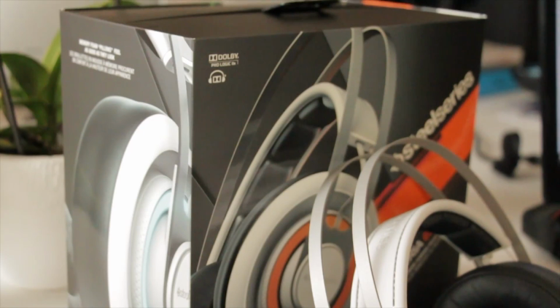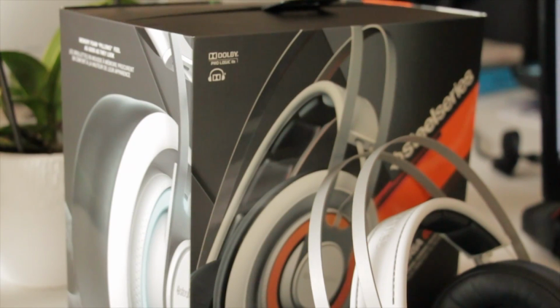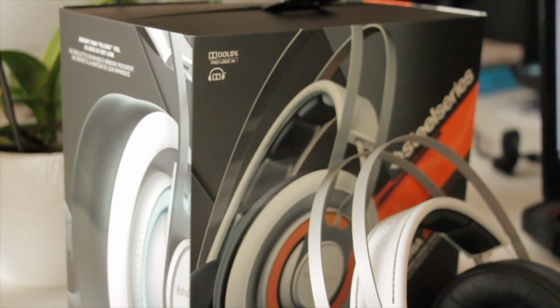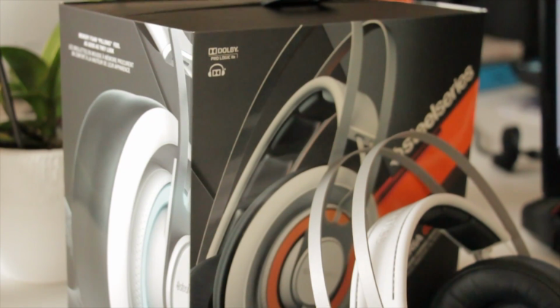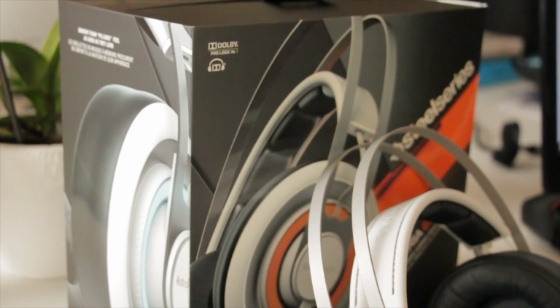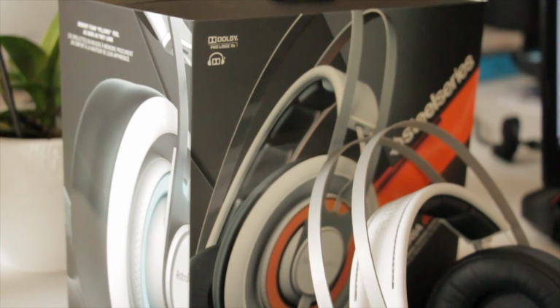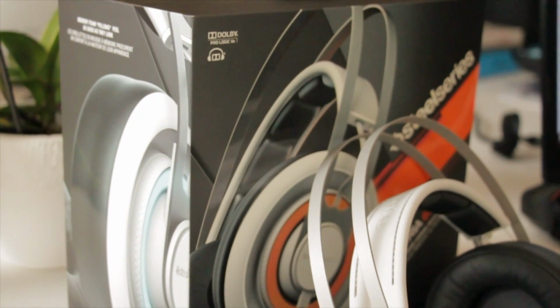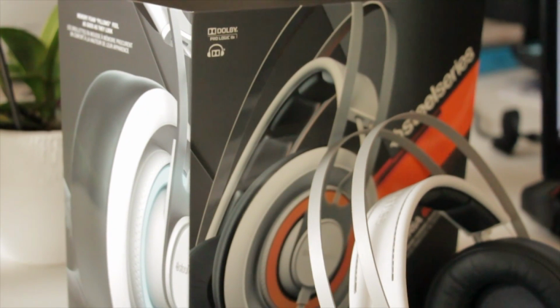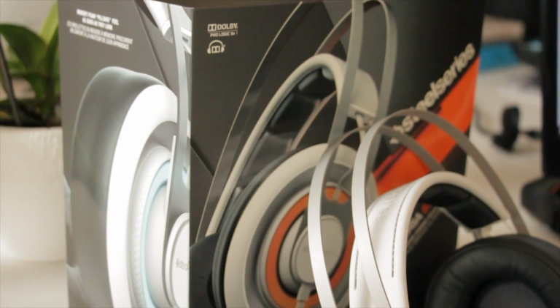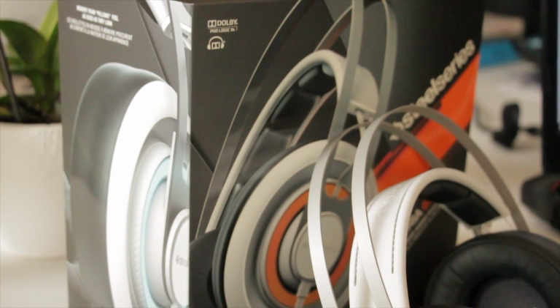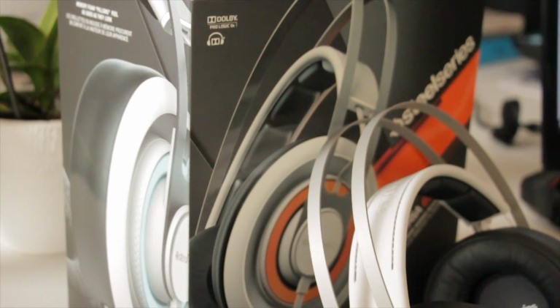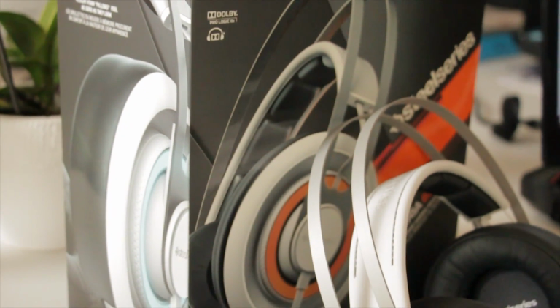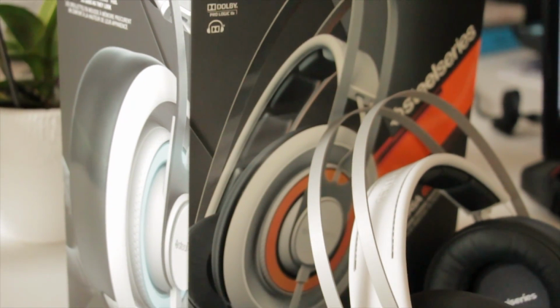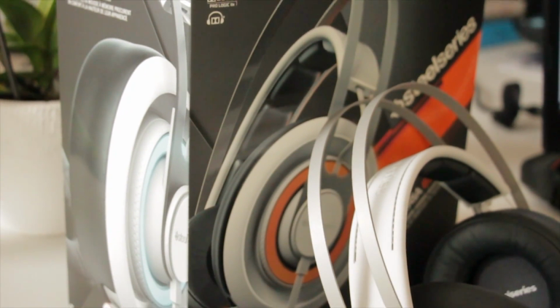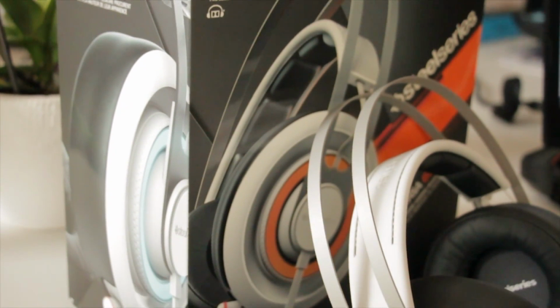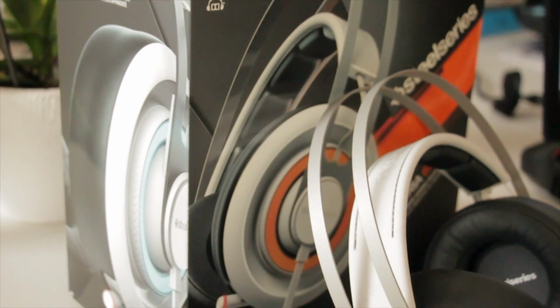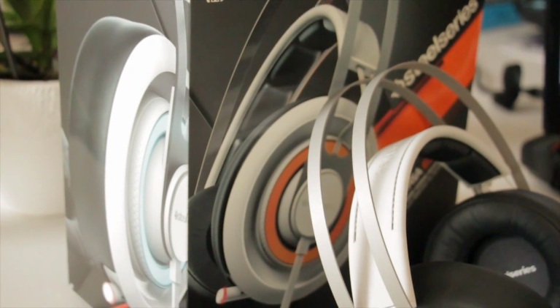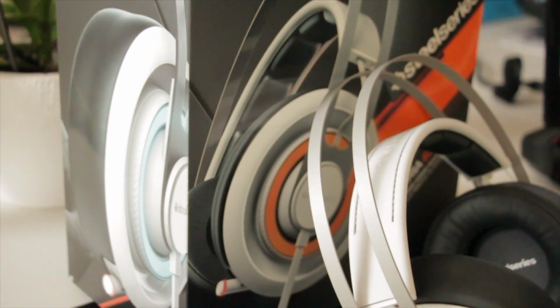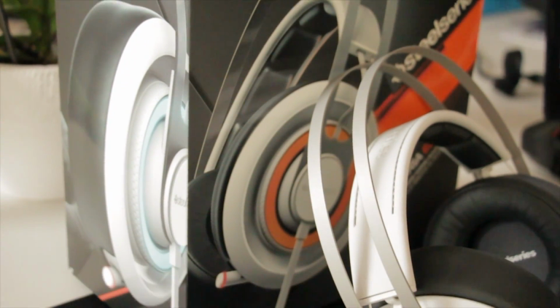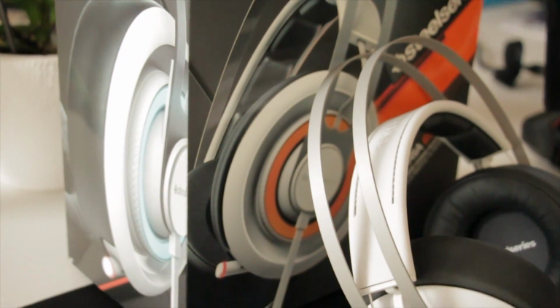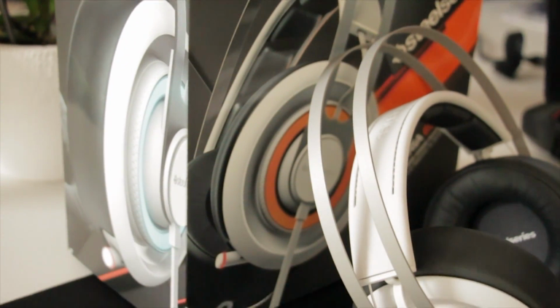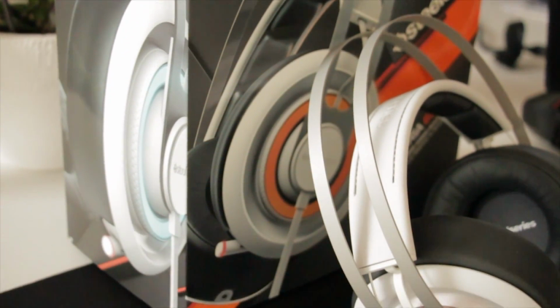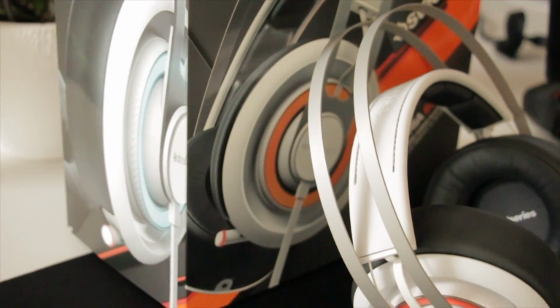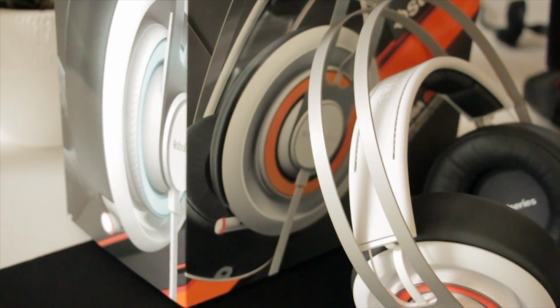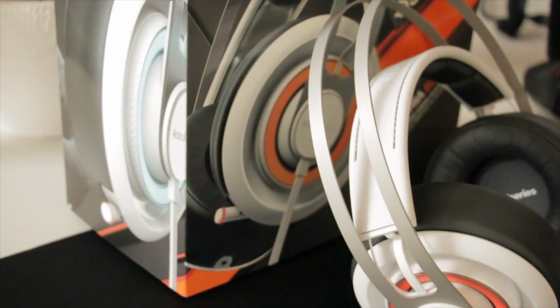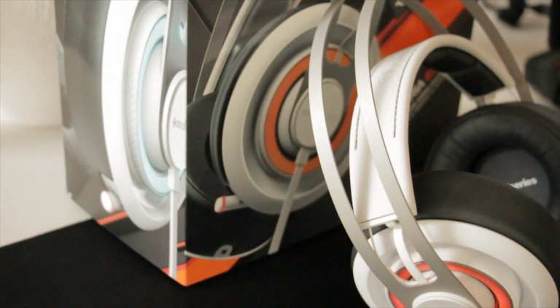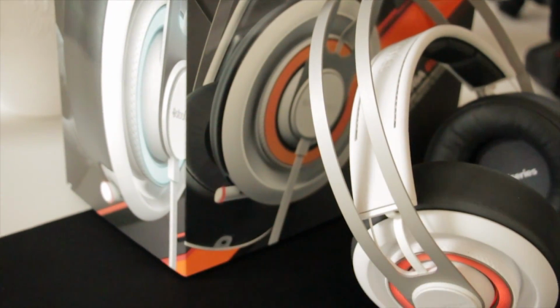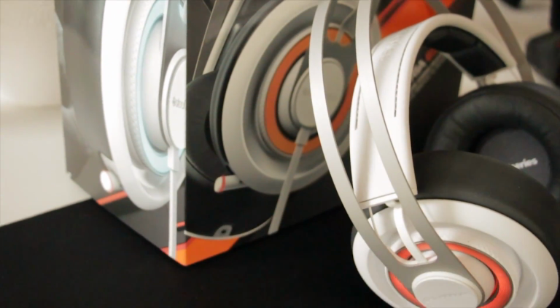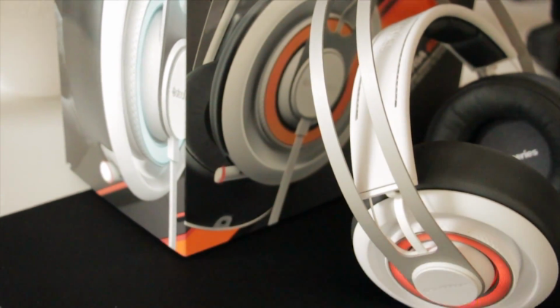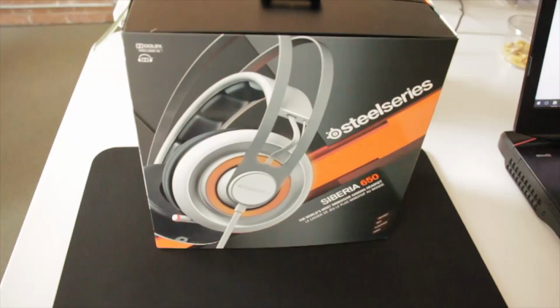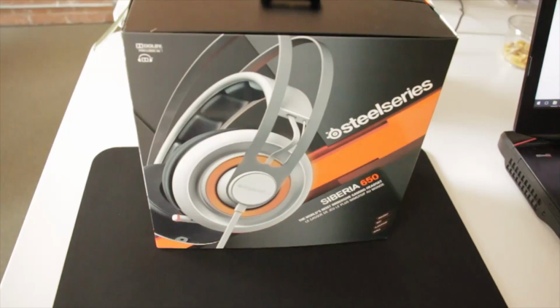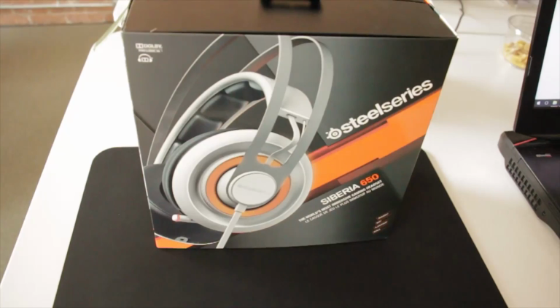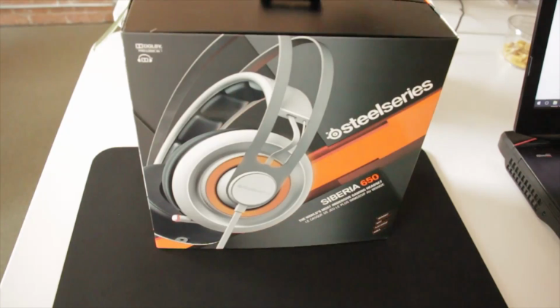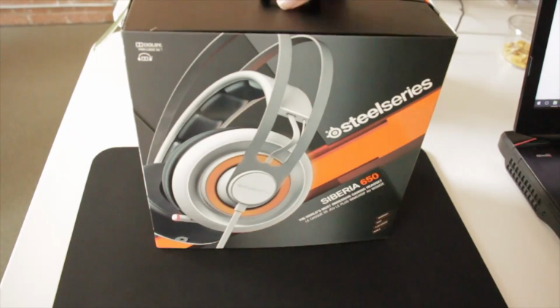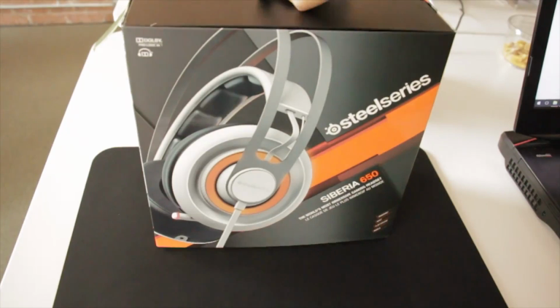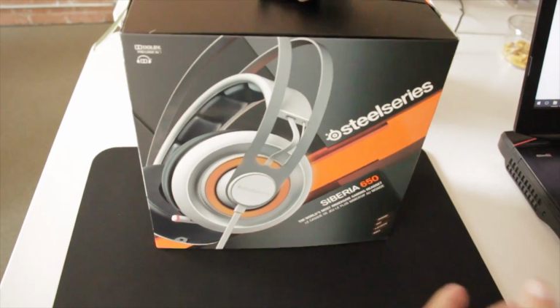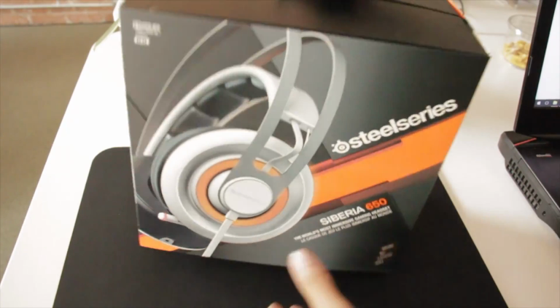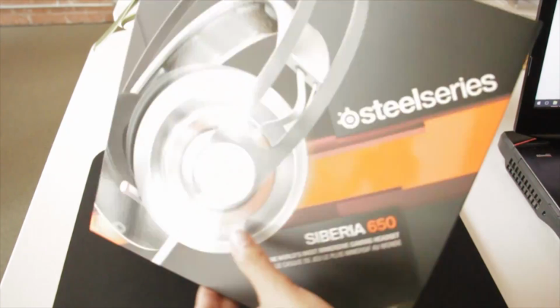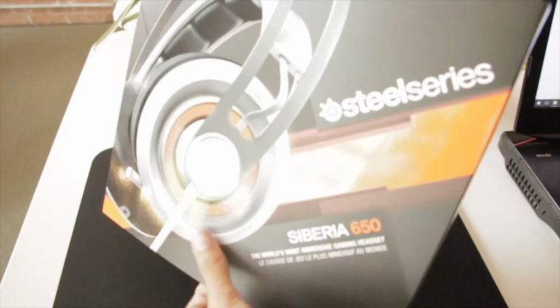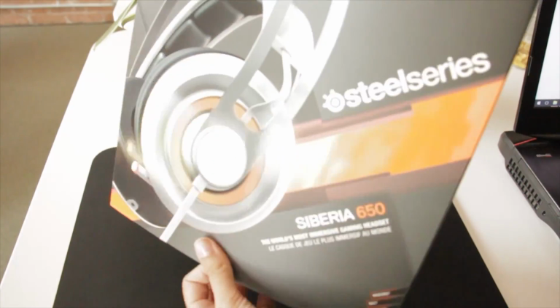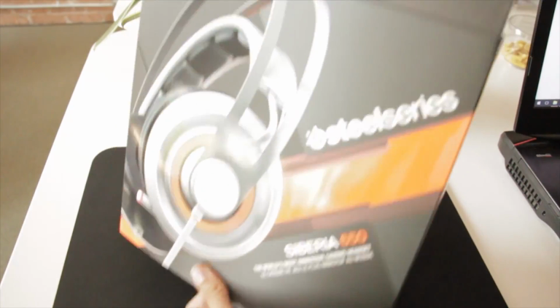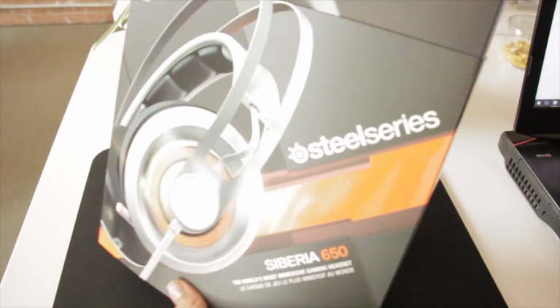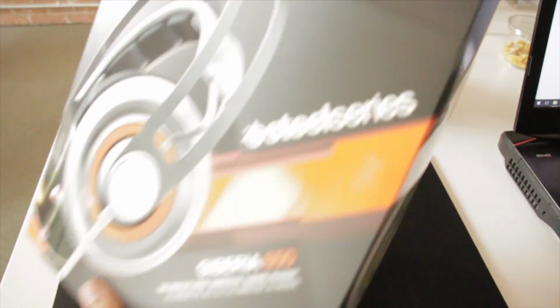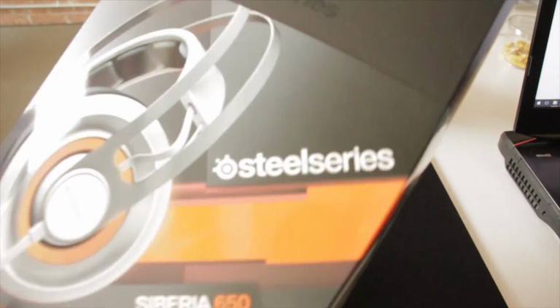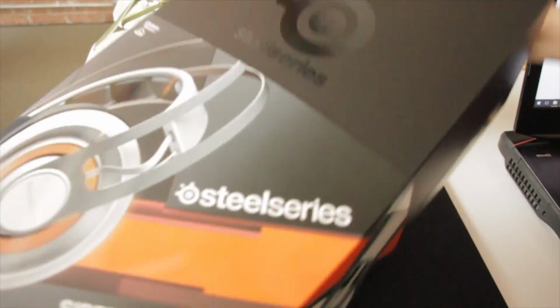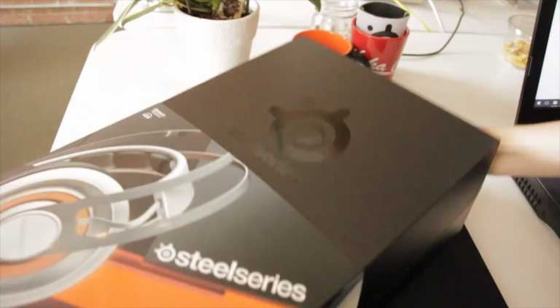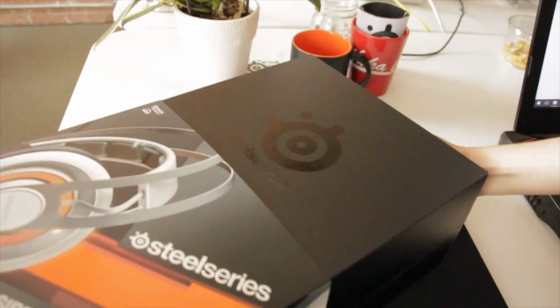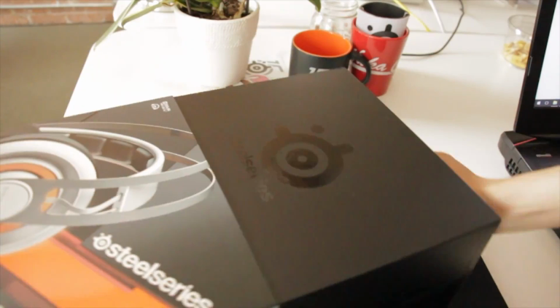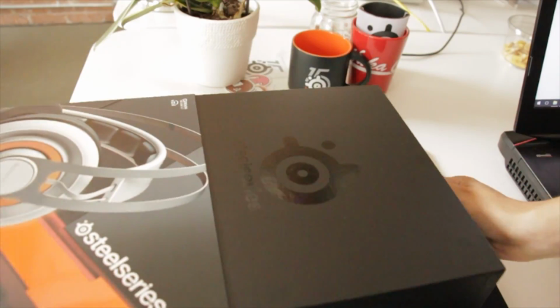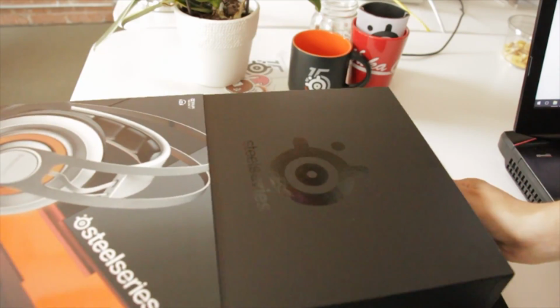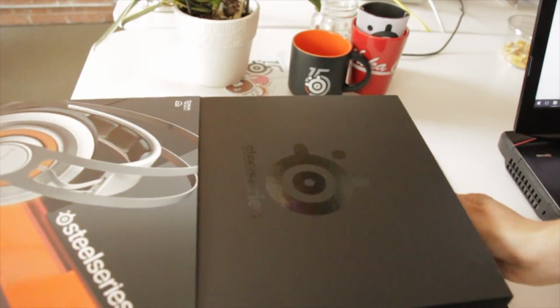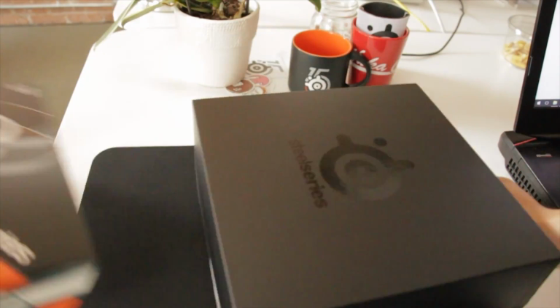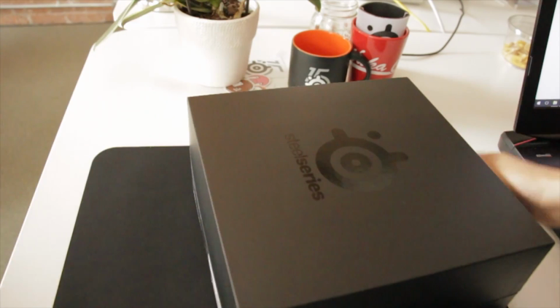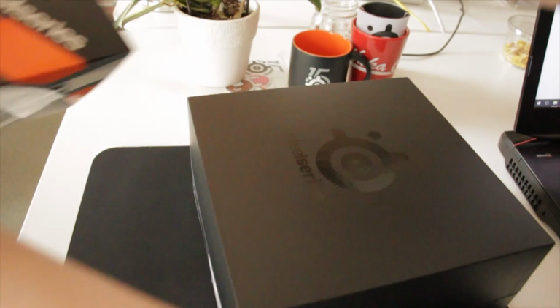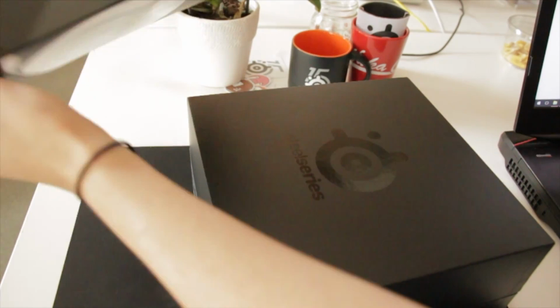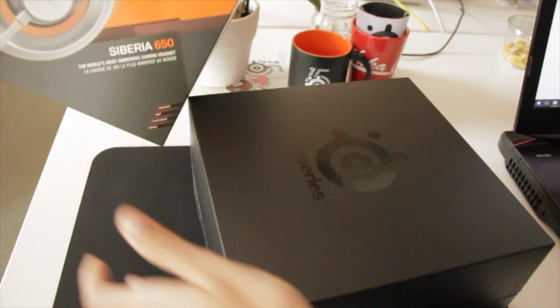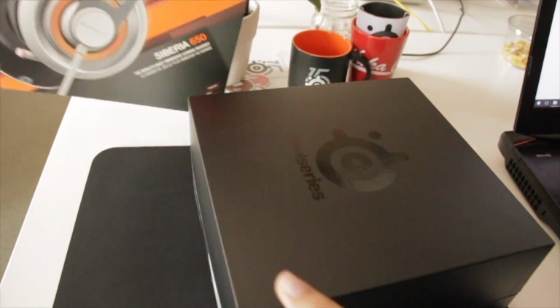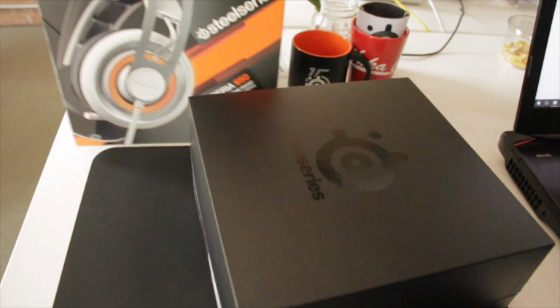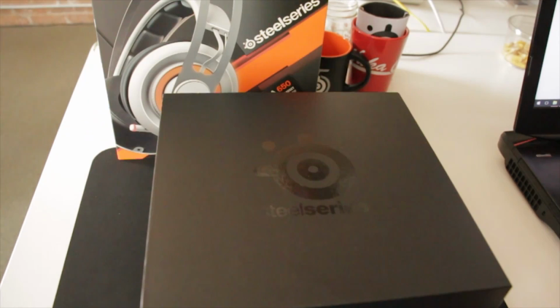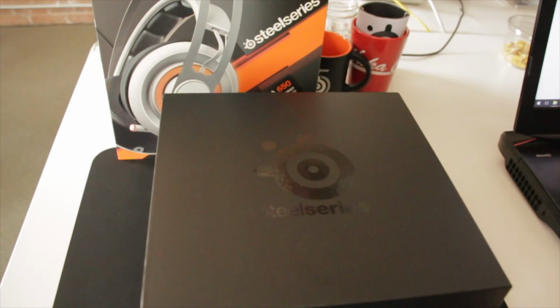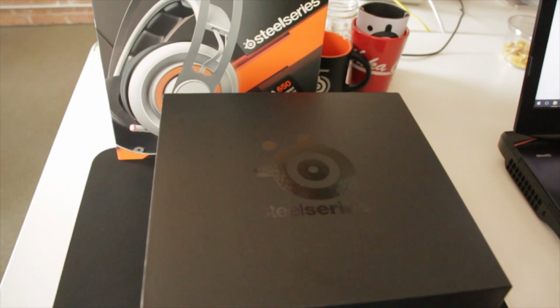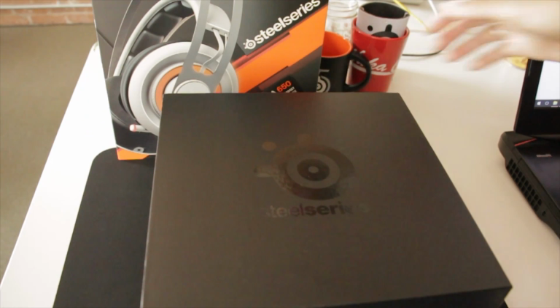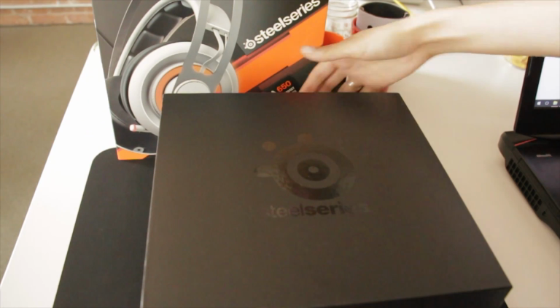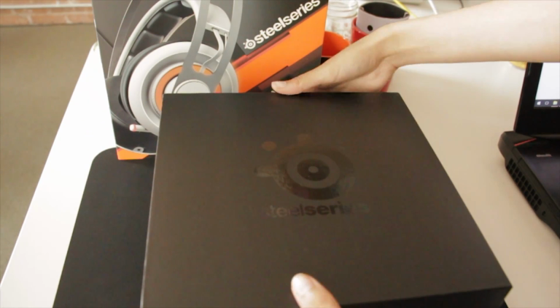Hey everyone! Today we'll be setting up our Siberia 650 gaming headset. First, let's take a look at what comes in the box.